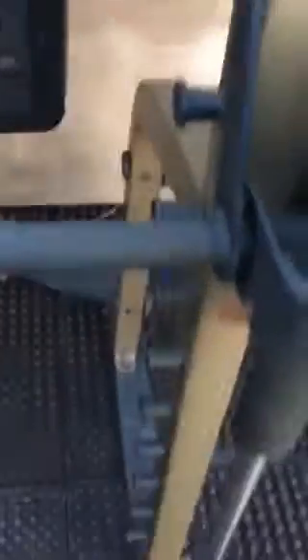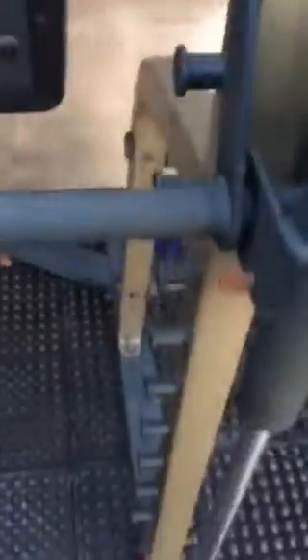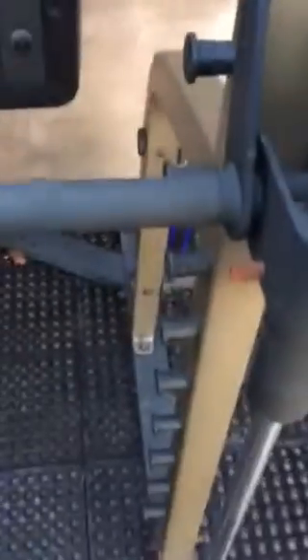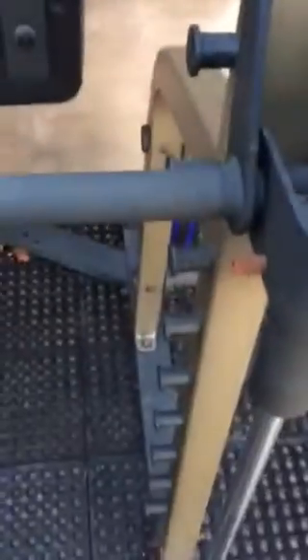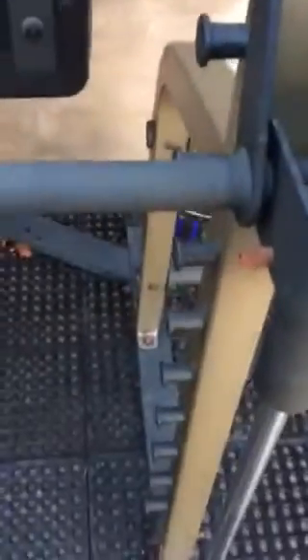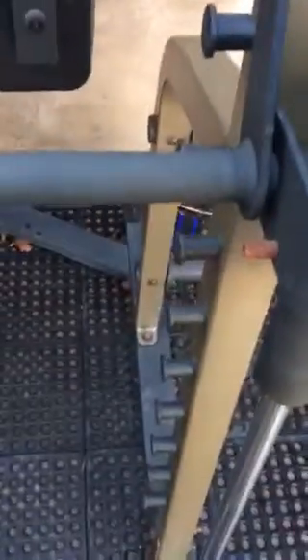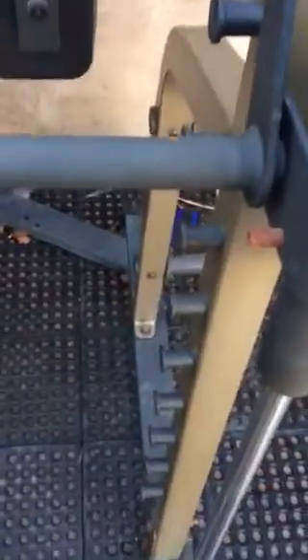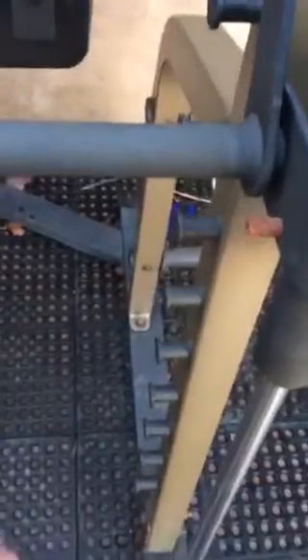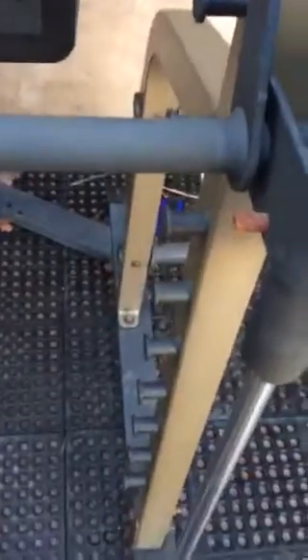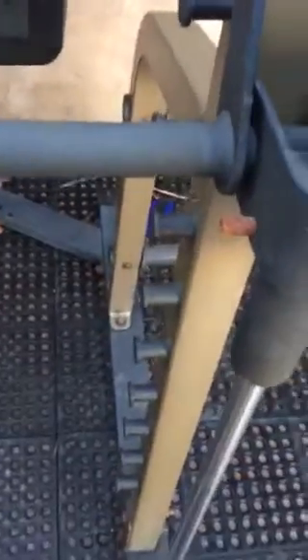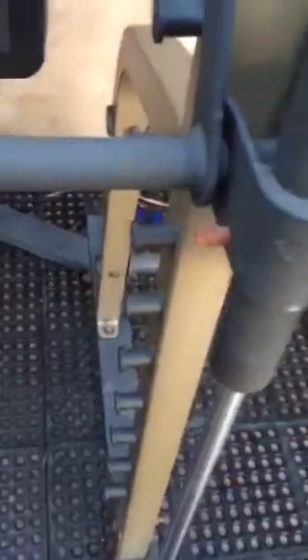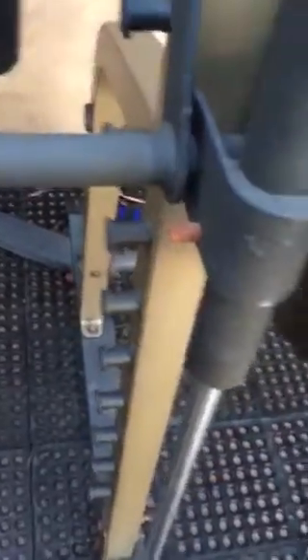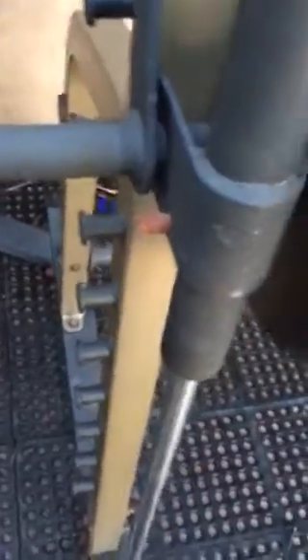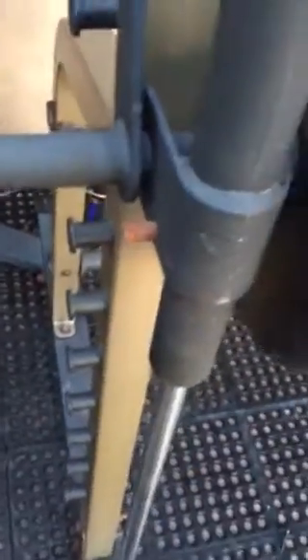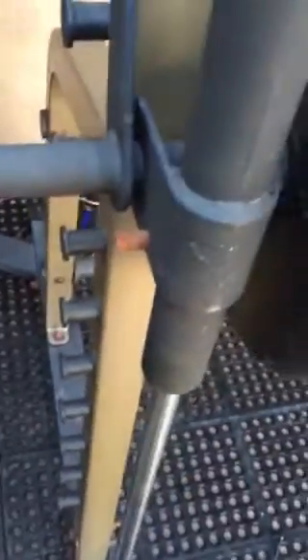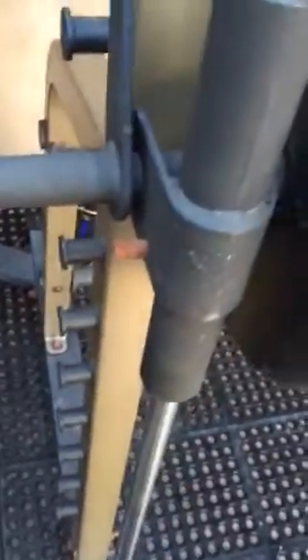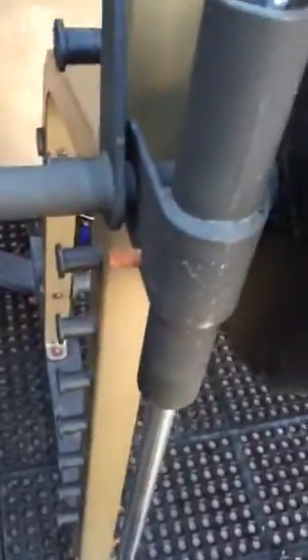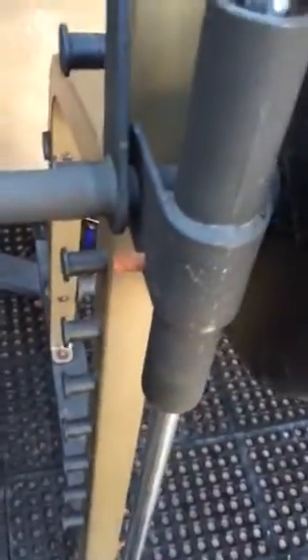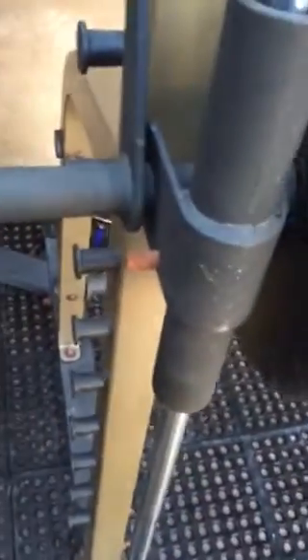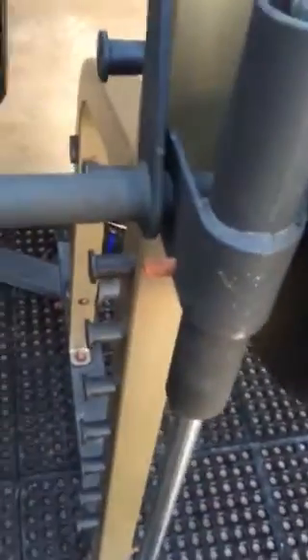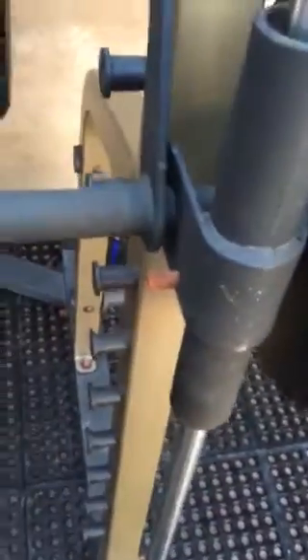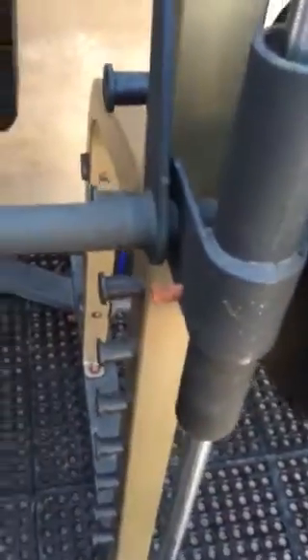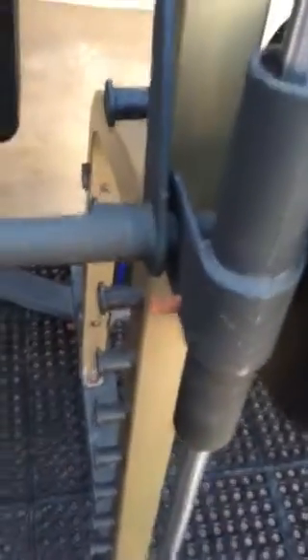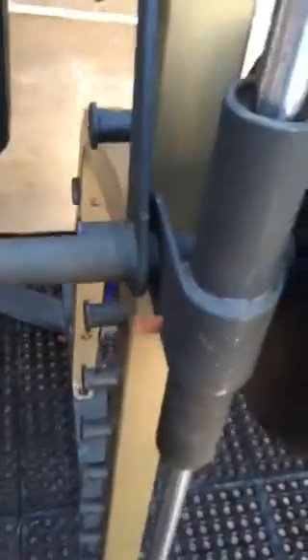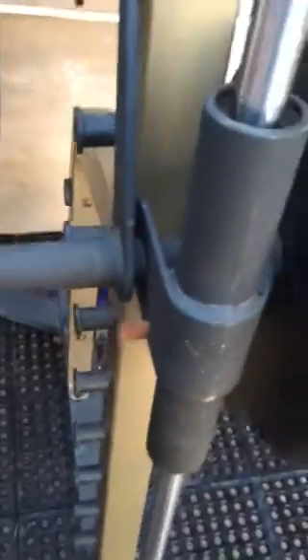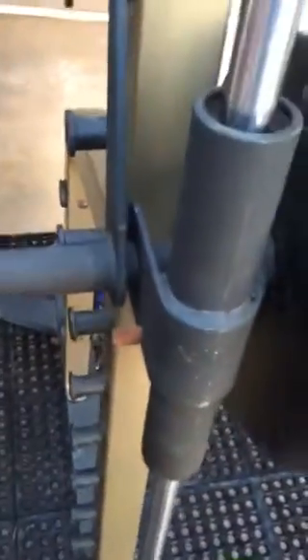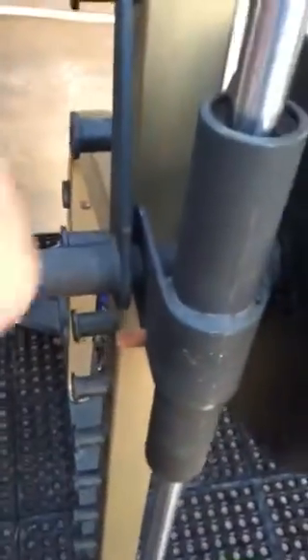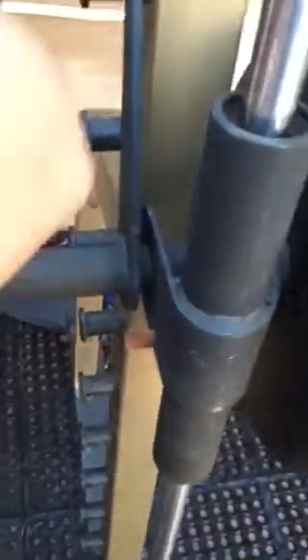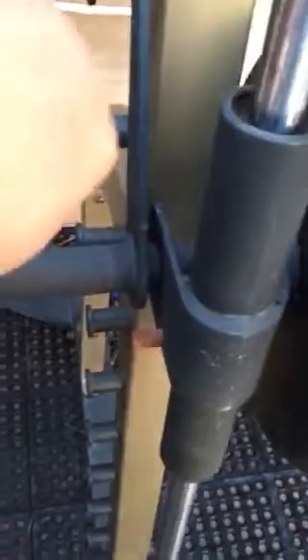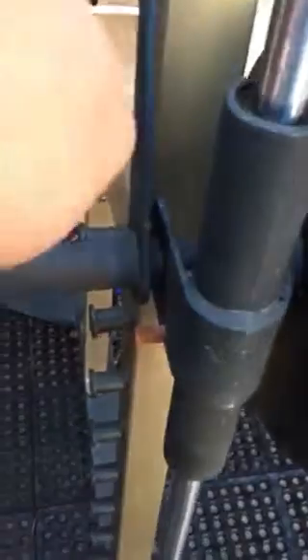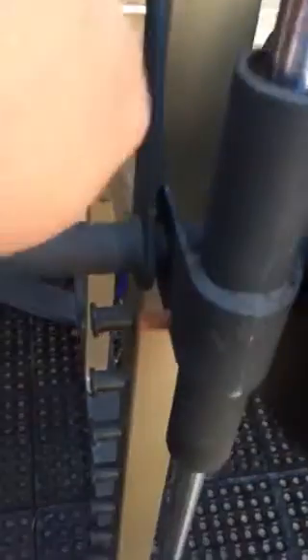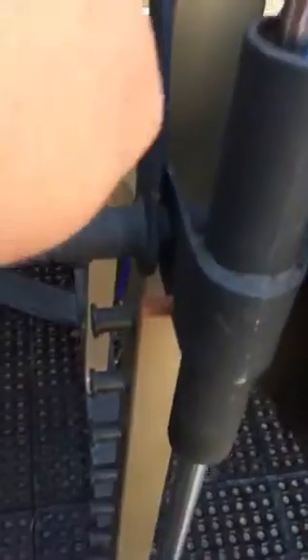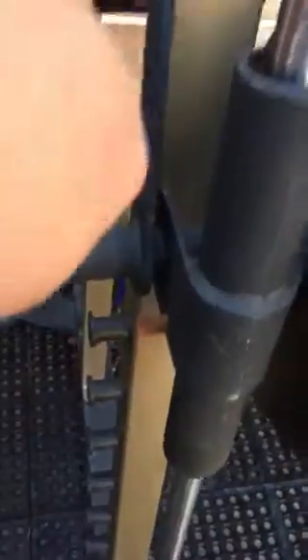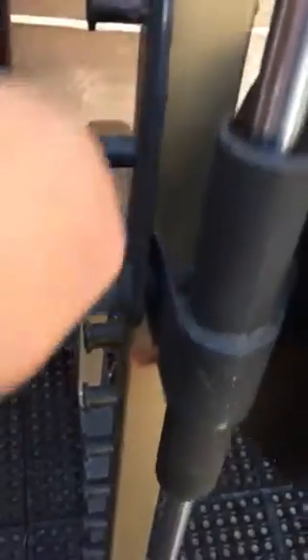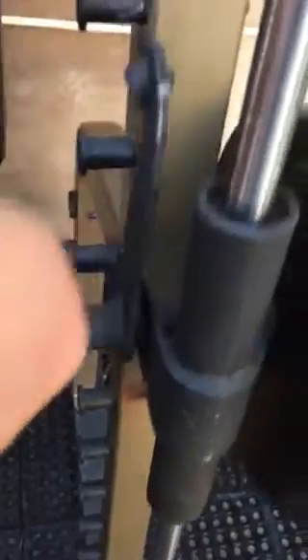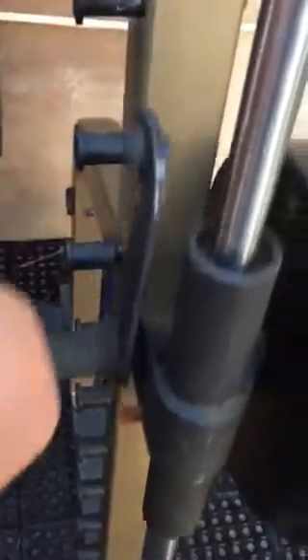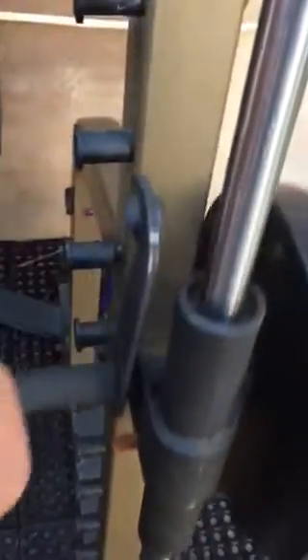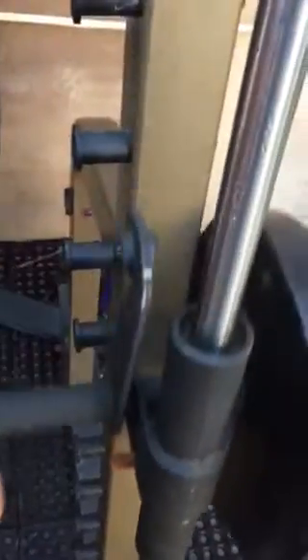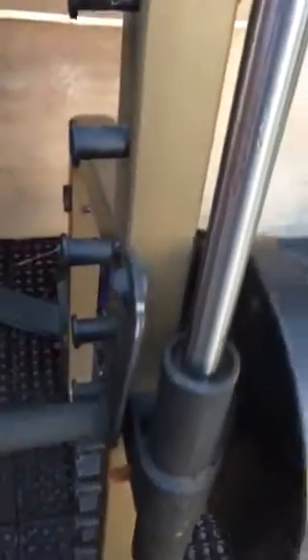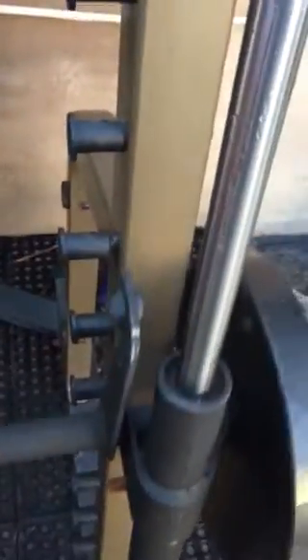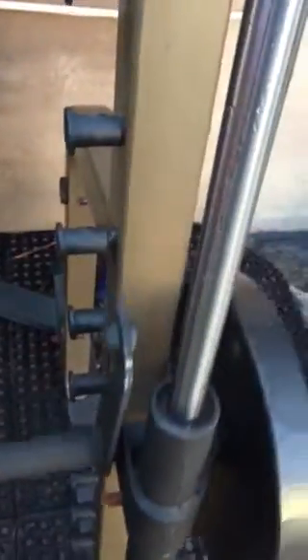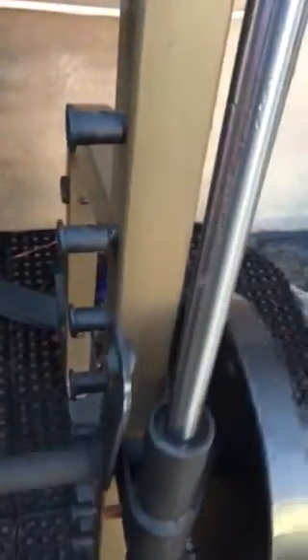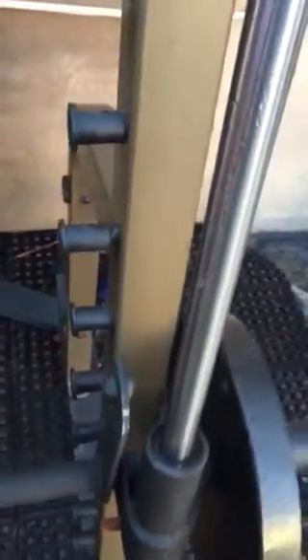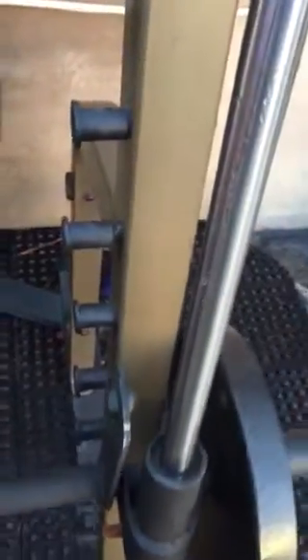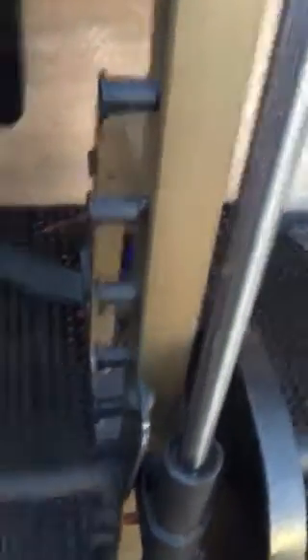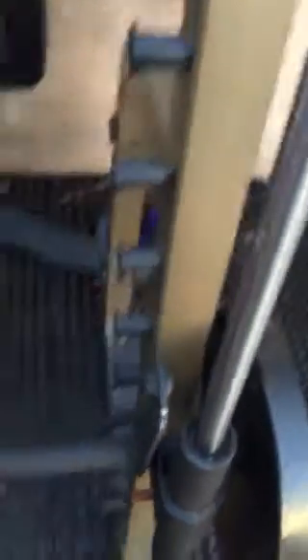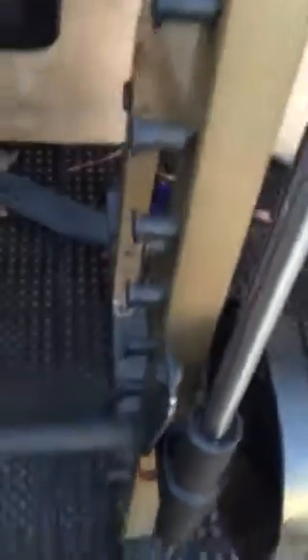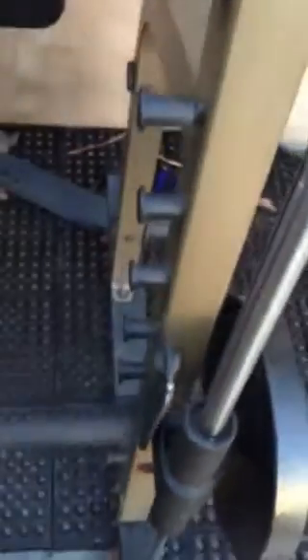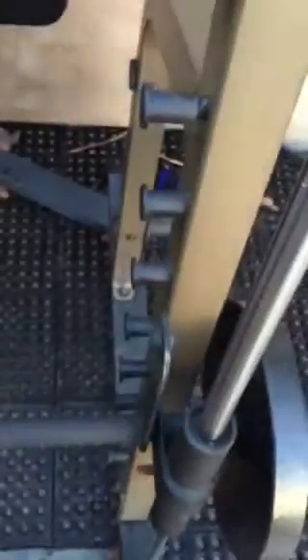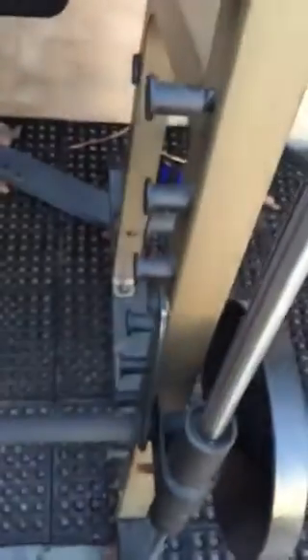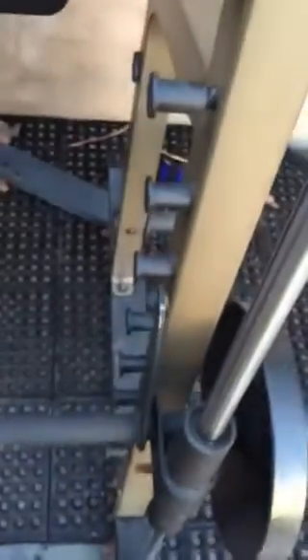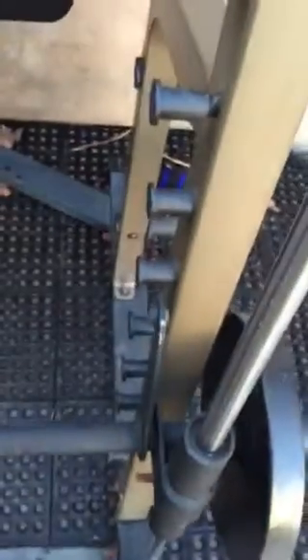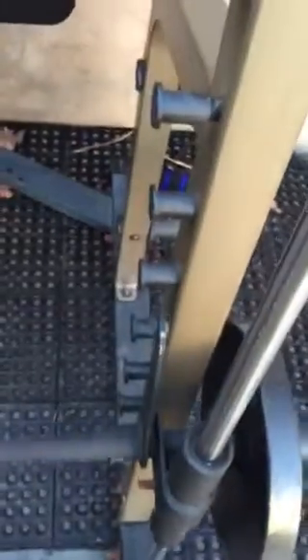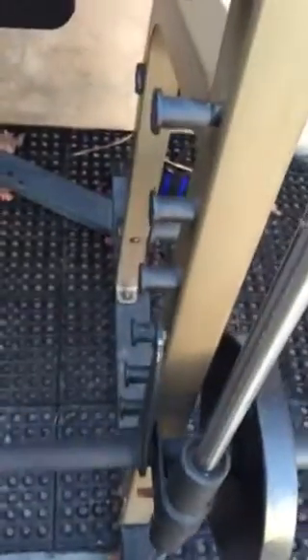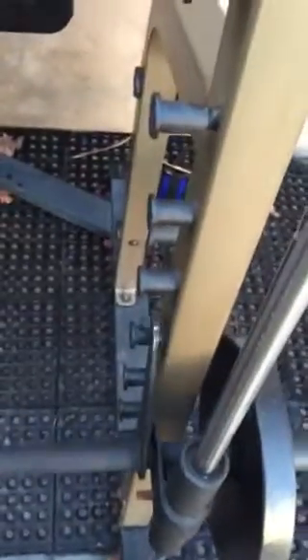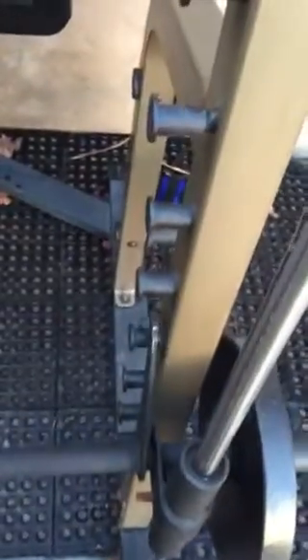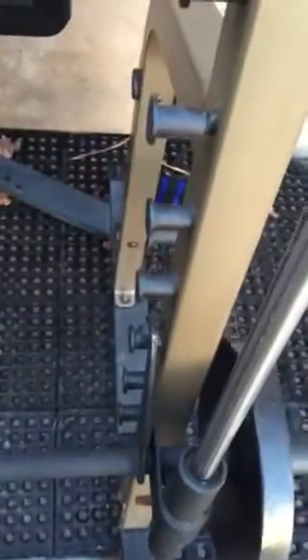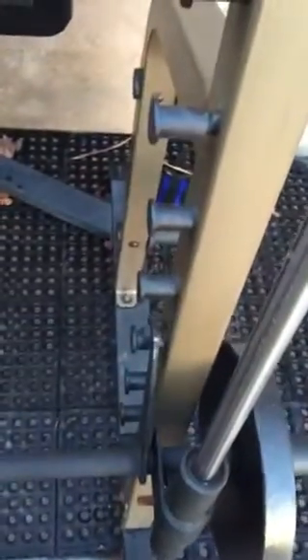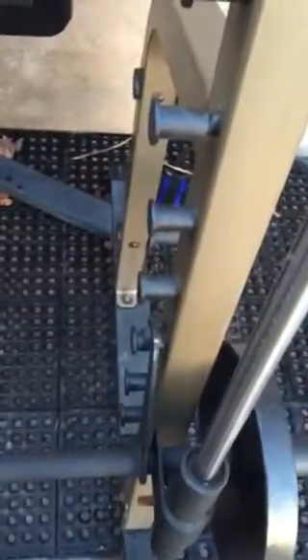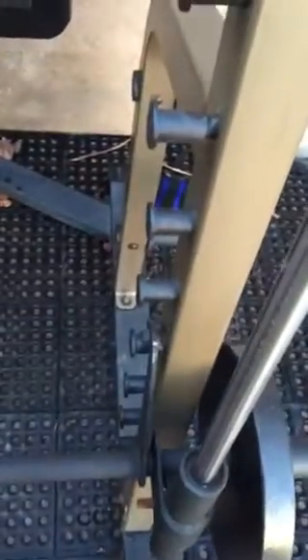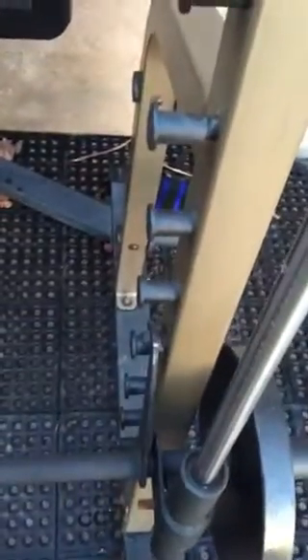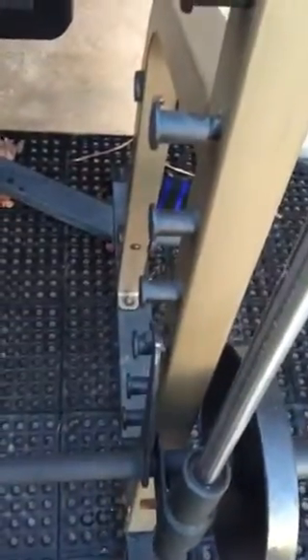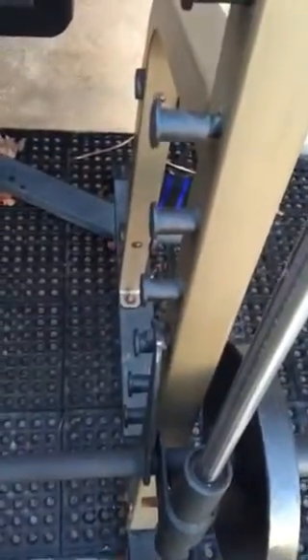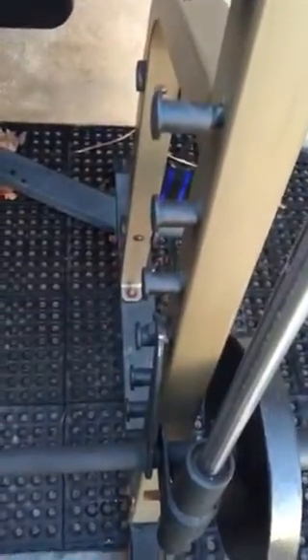It locks in here so you can lock it in at any level, especially when you're doing benches. If you put too much weight on there, you can easily just fold it over and it'll lock in wherever you're at.